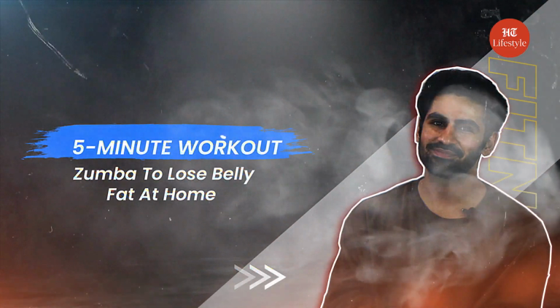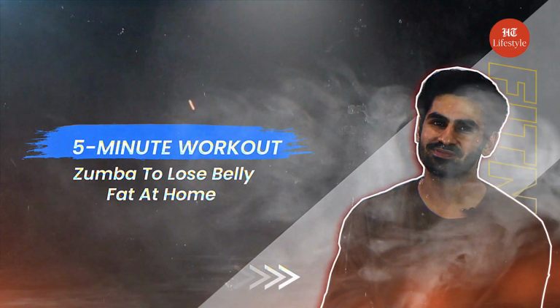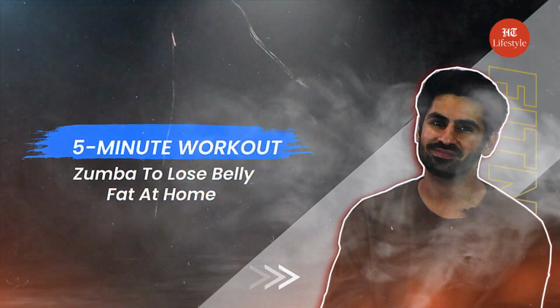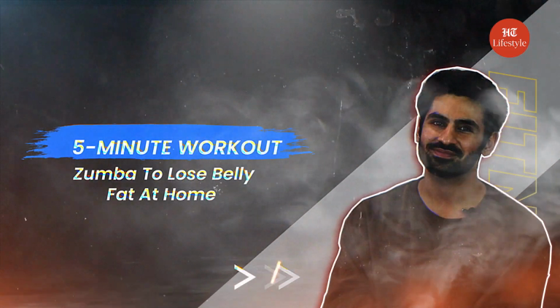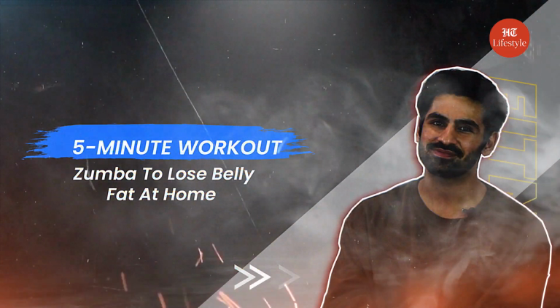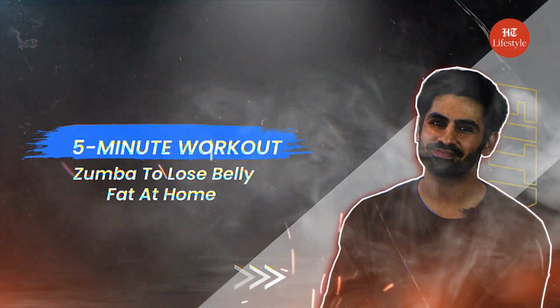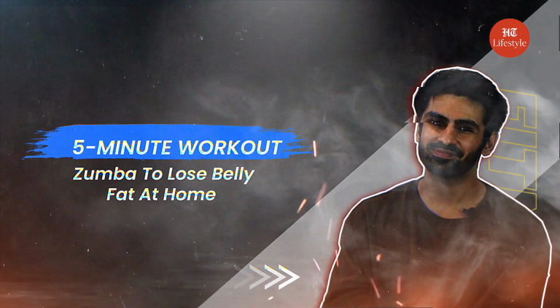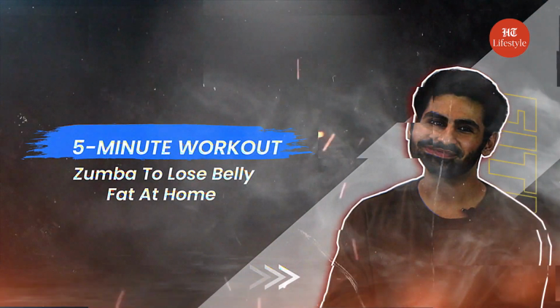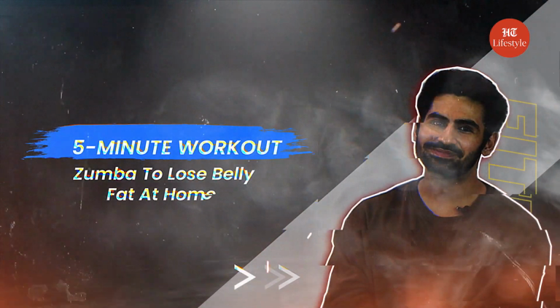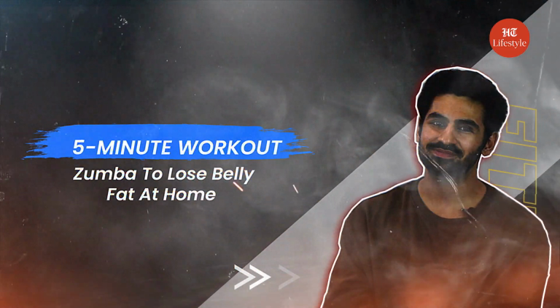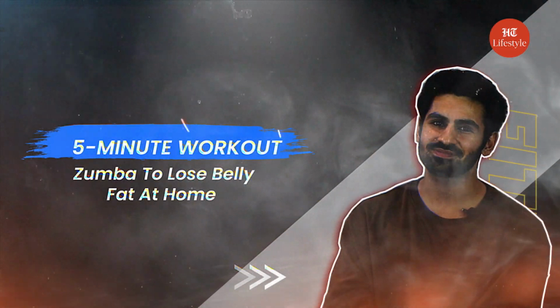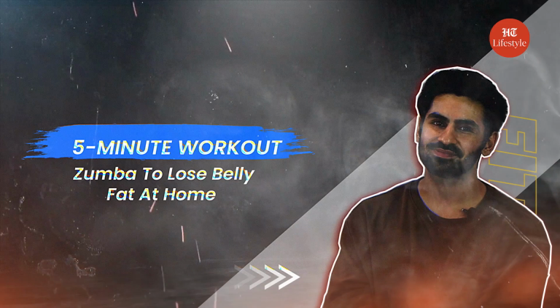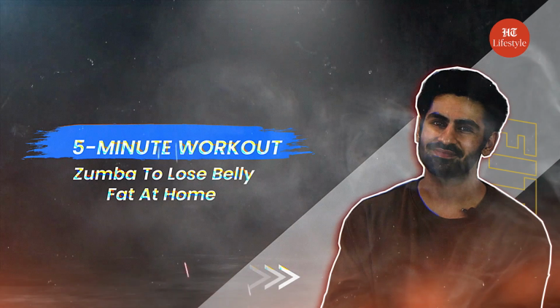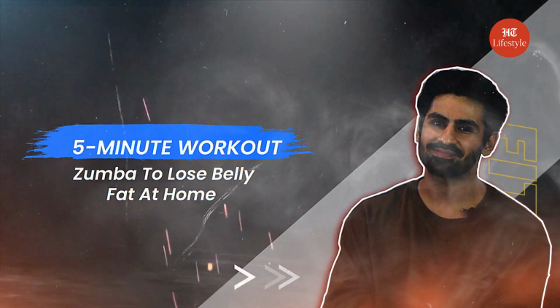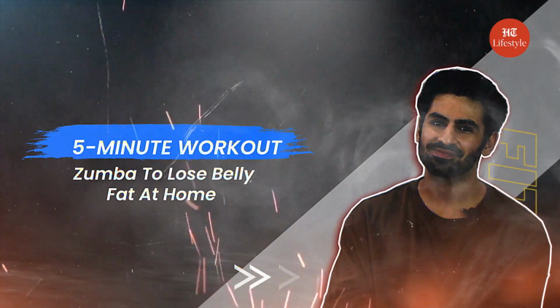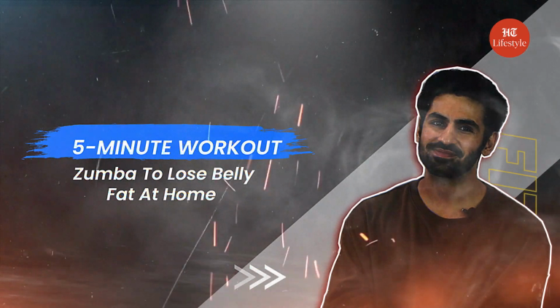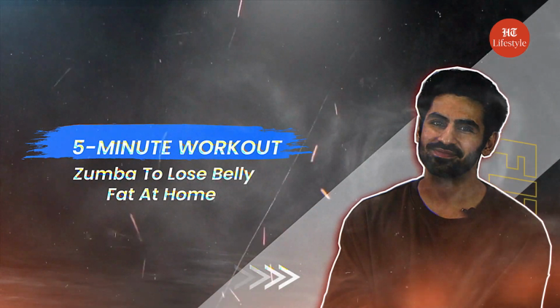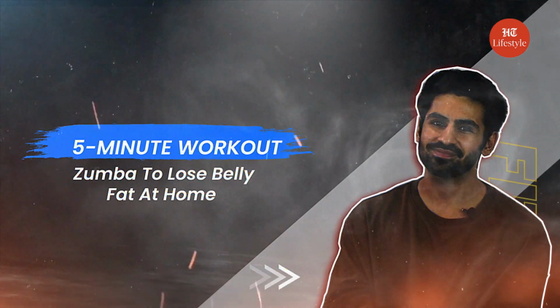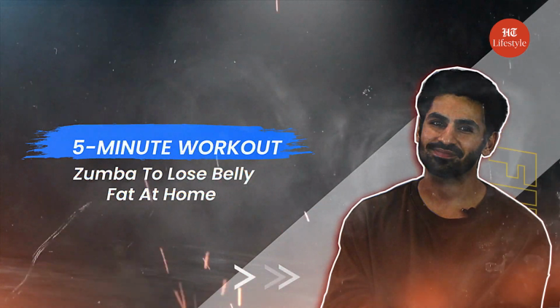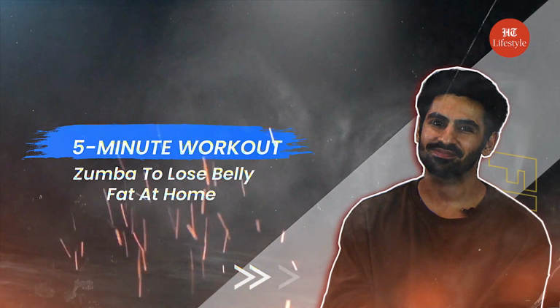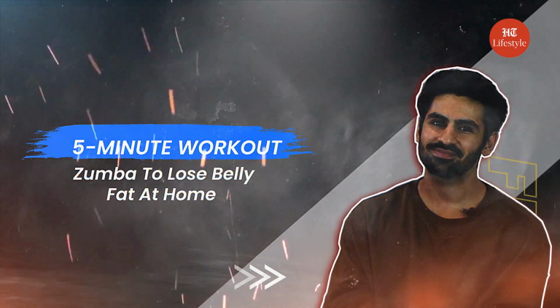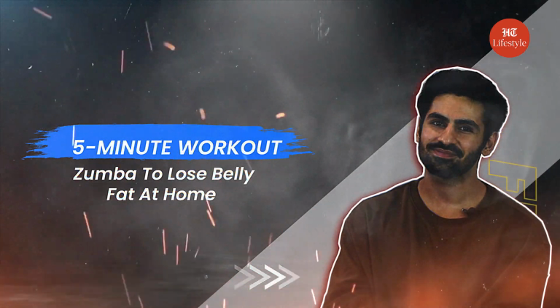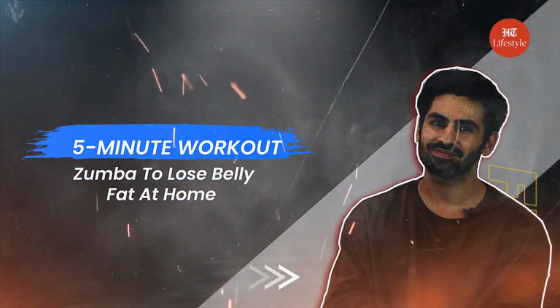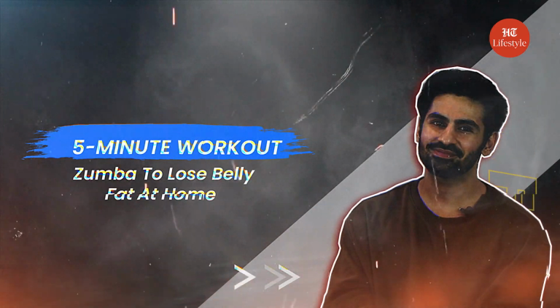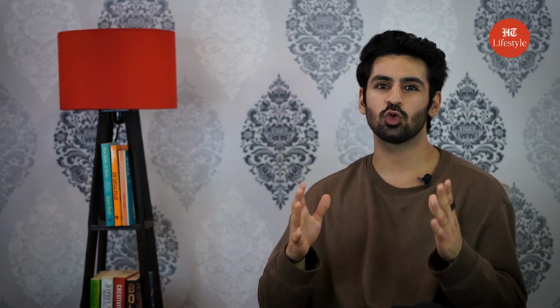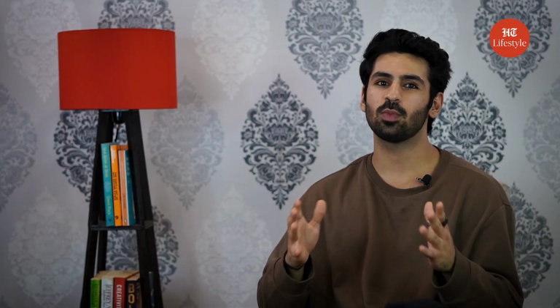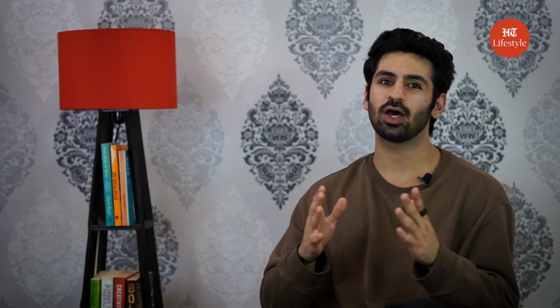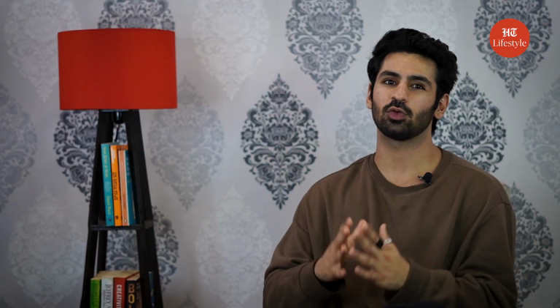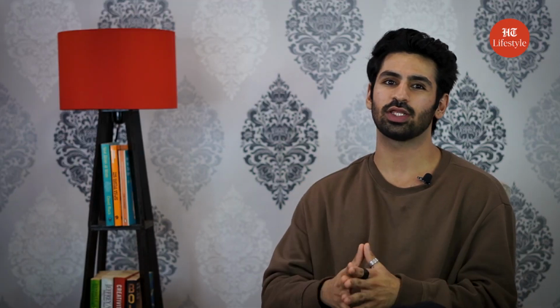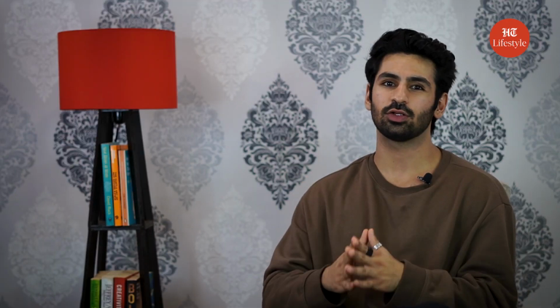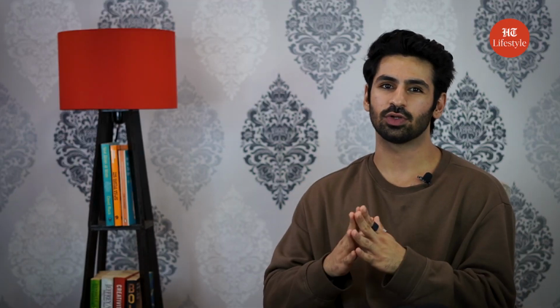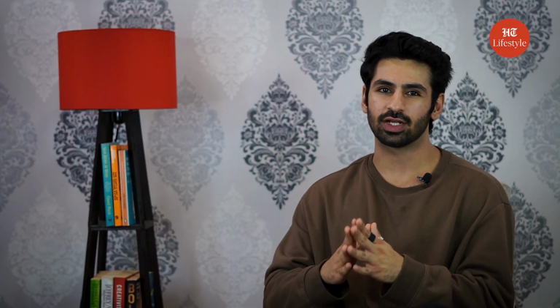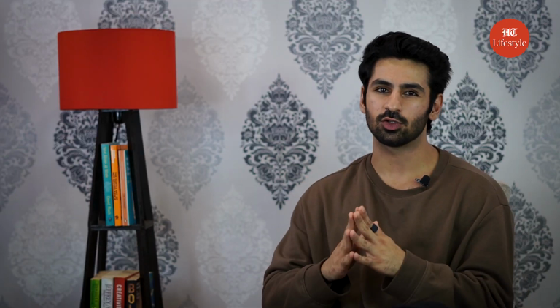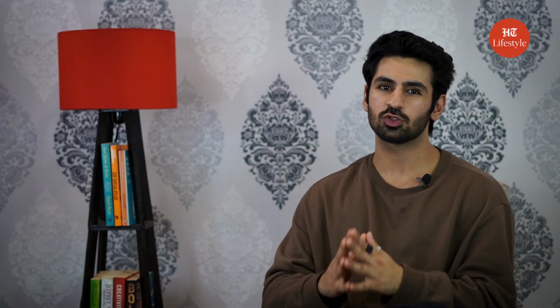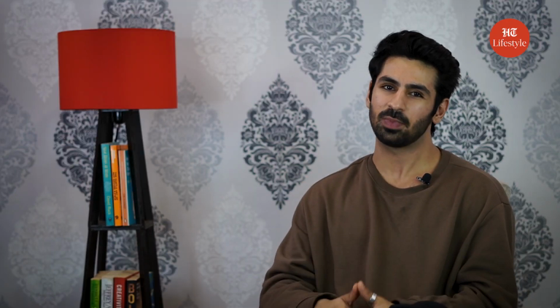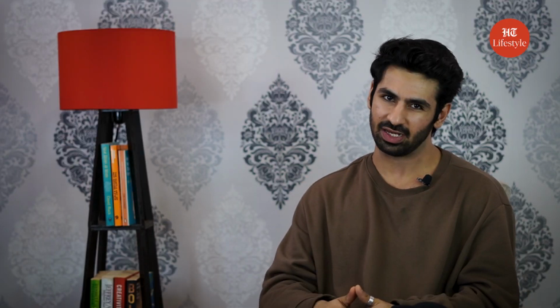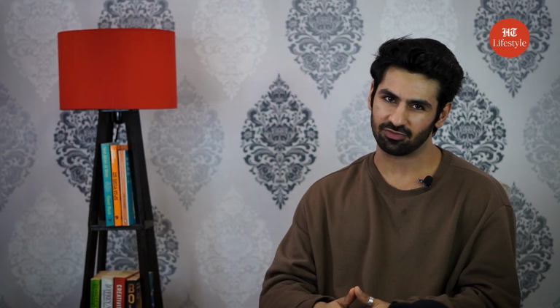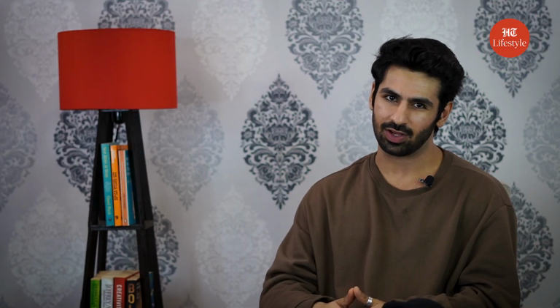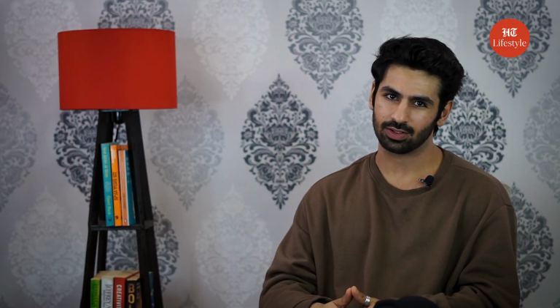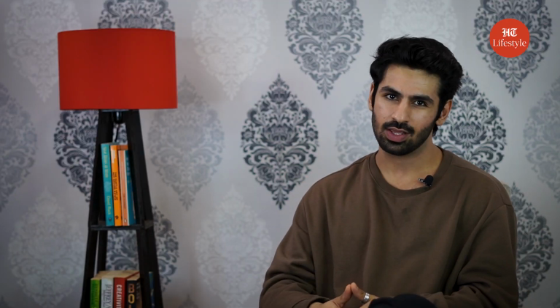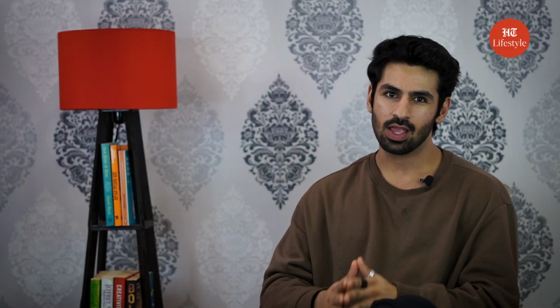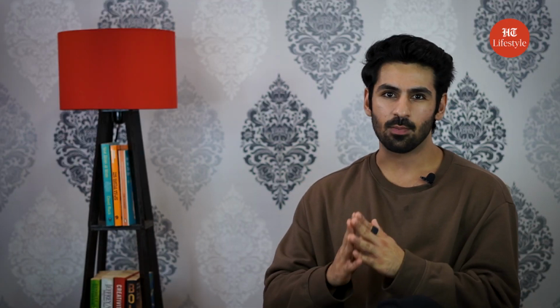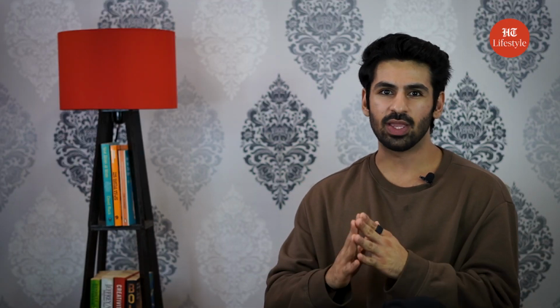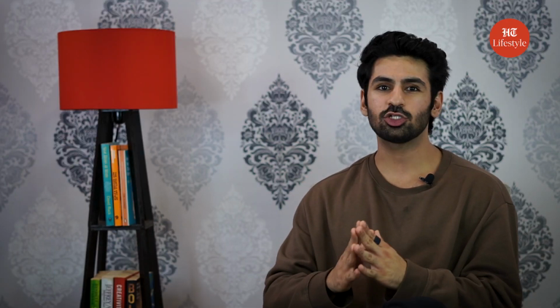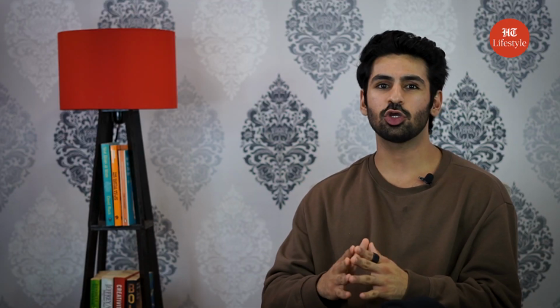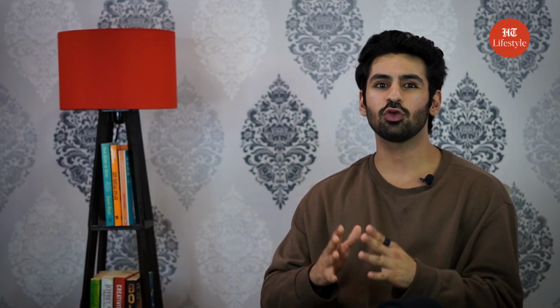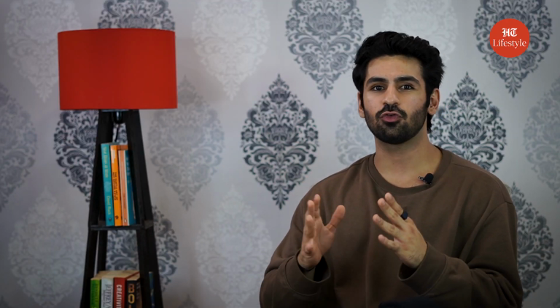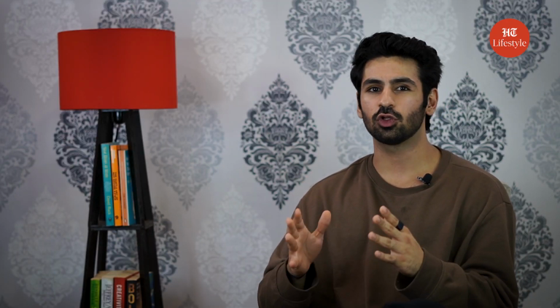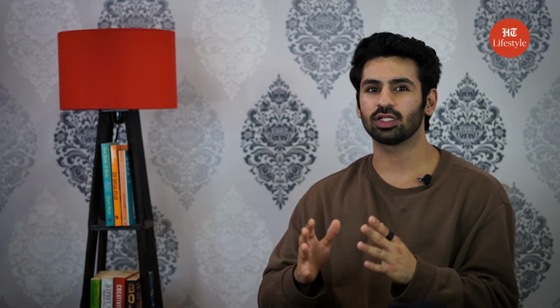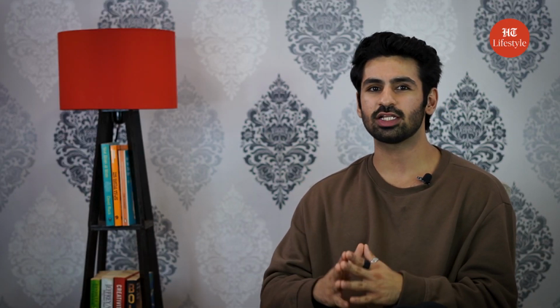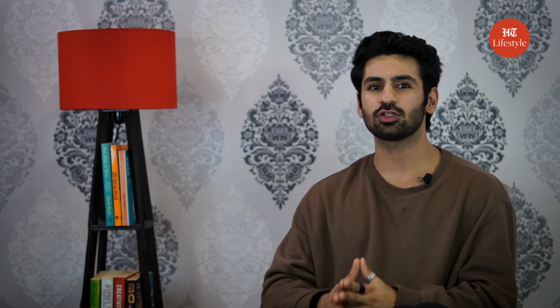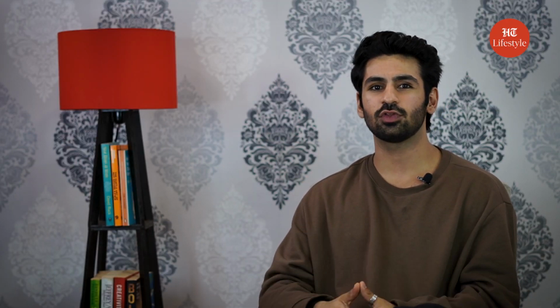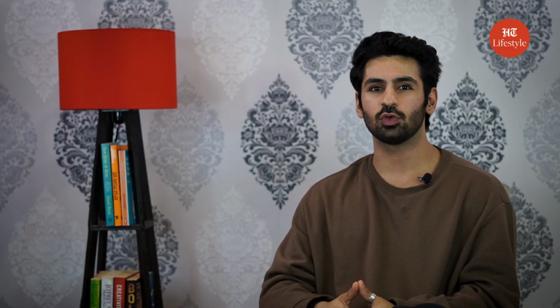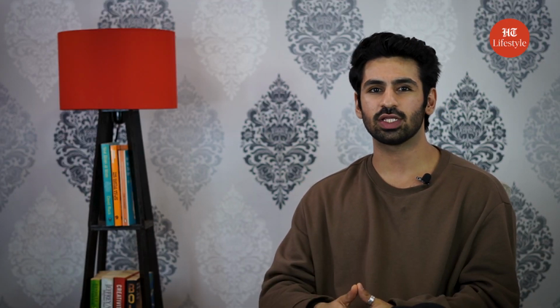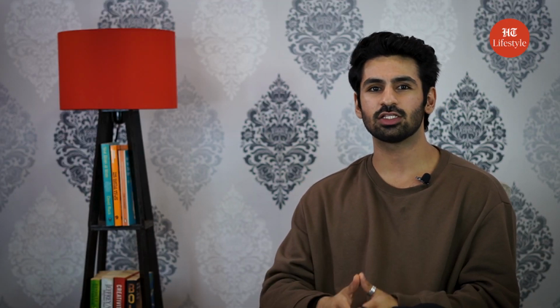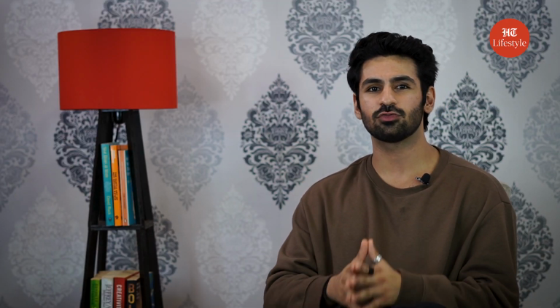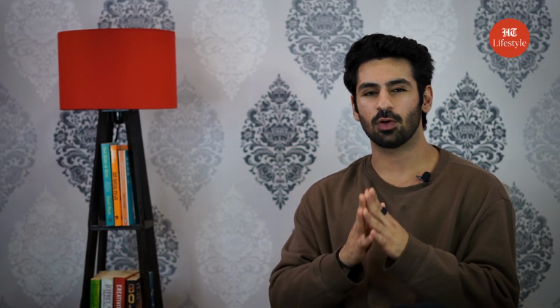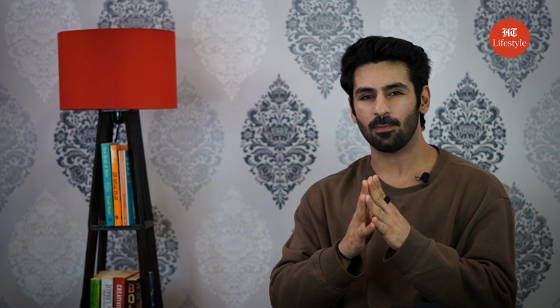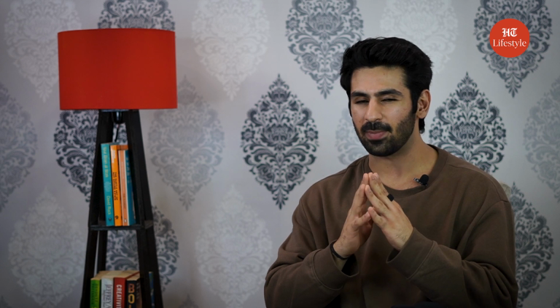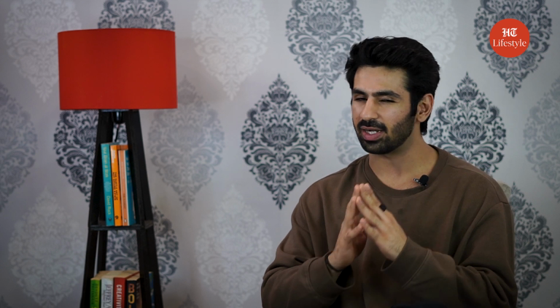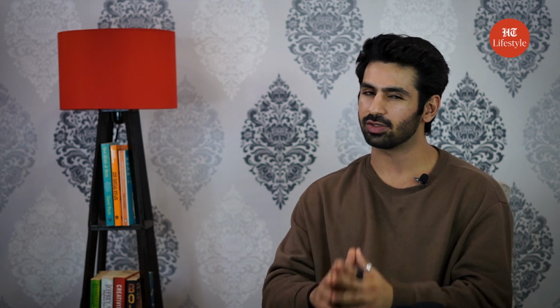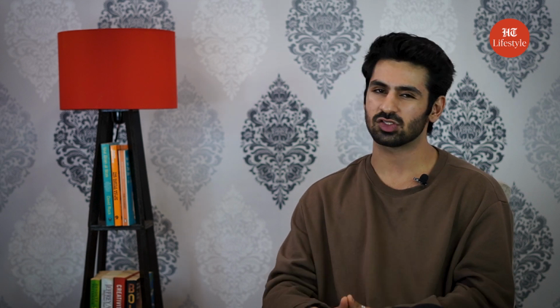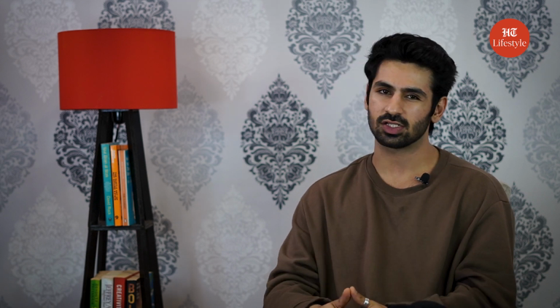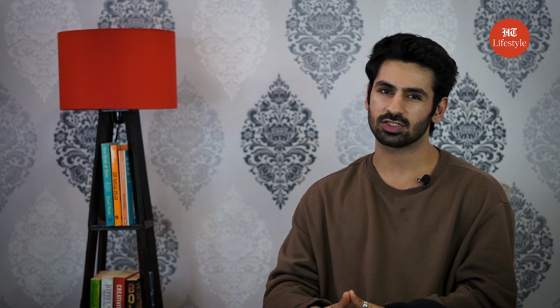Today in 5-minute workout, I will take you through our Zumba routine to reduce belly fat. Make sure you follow the rest of the routines for better results.